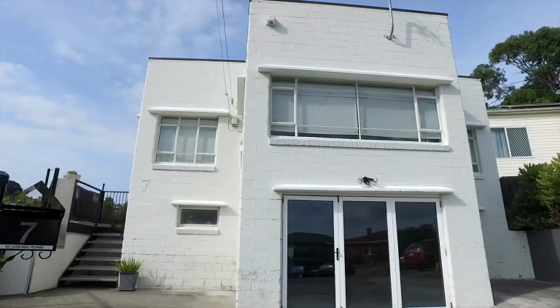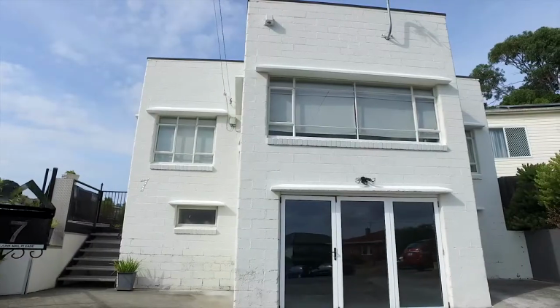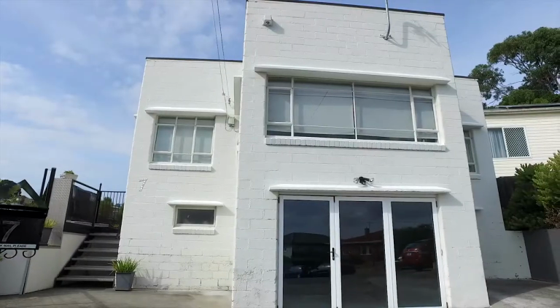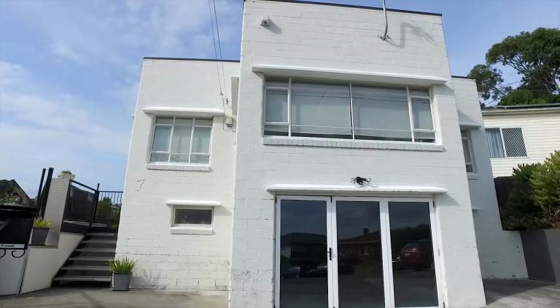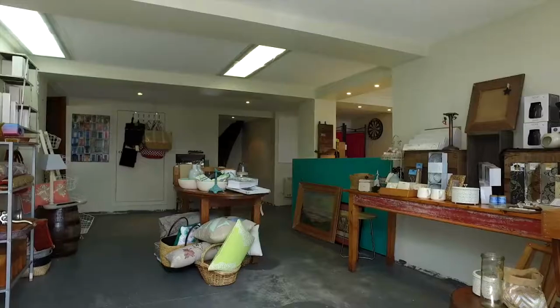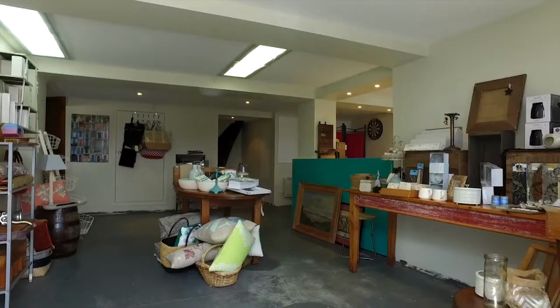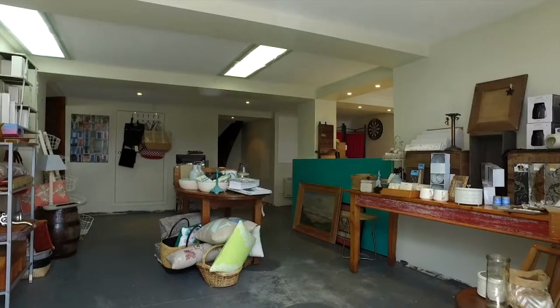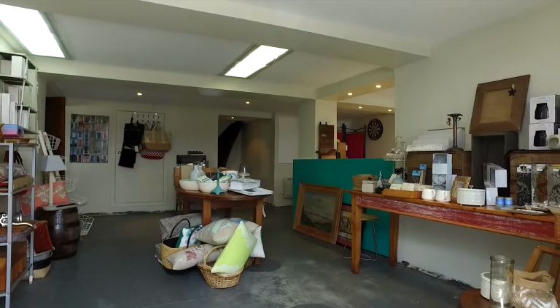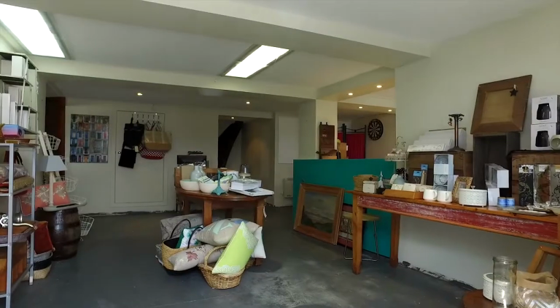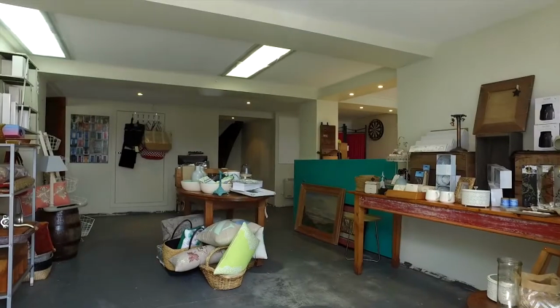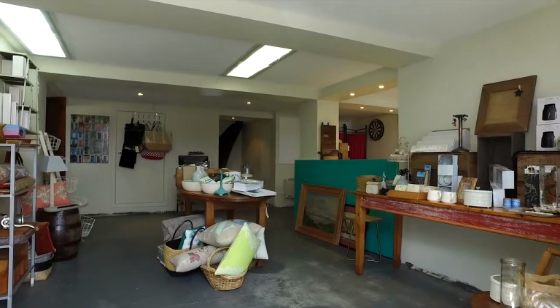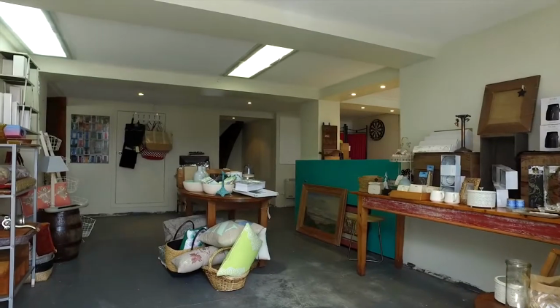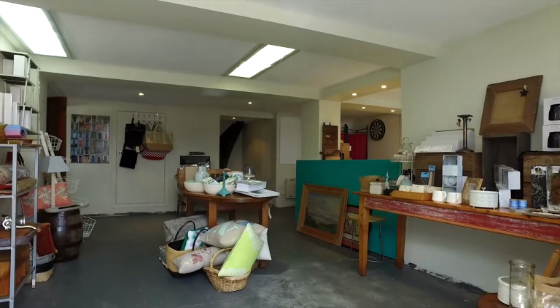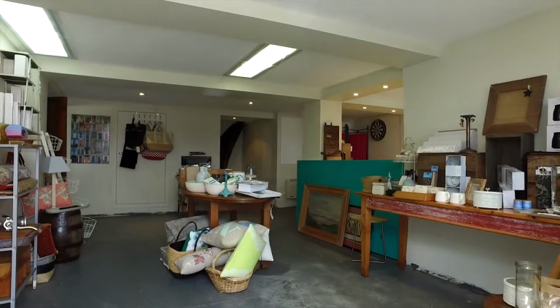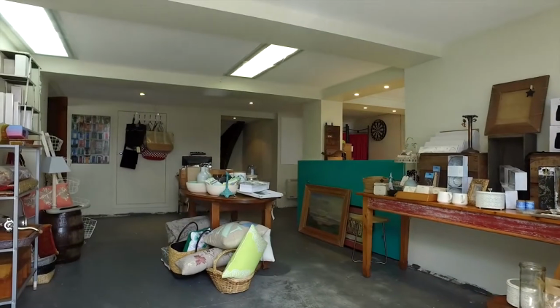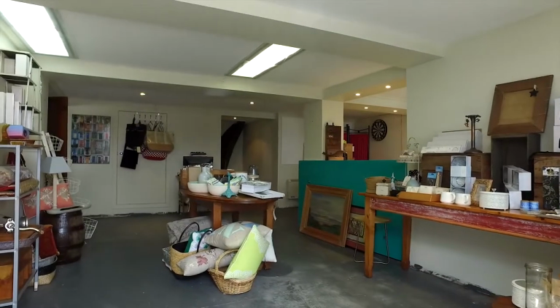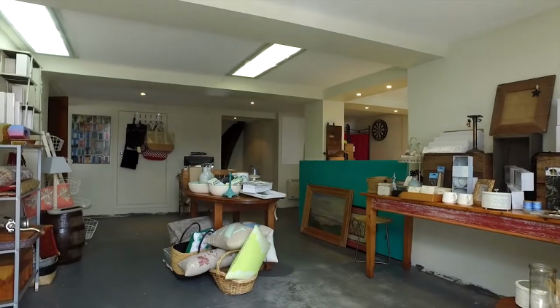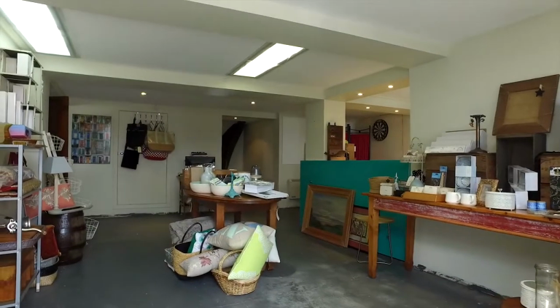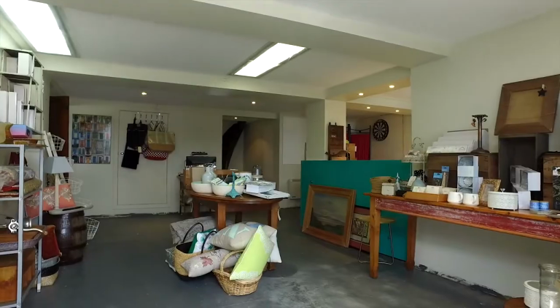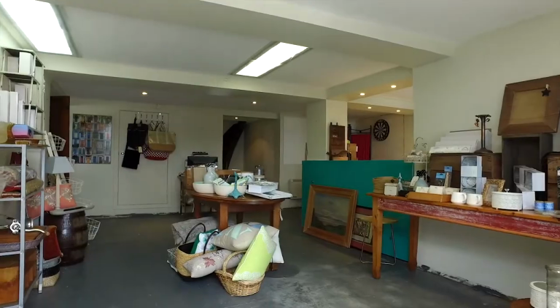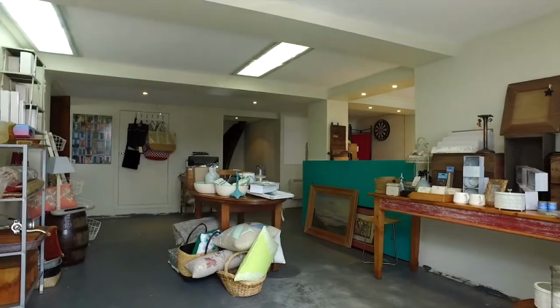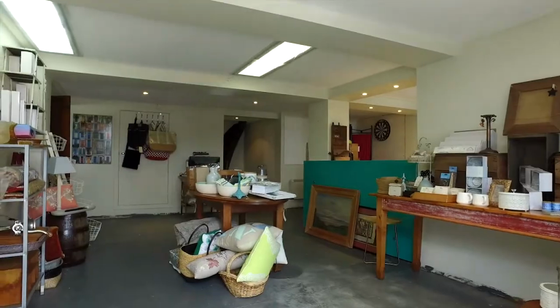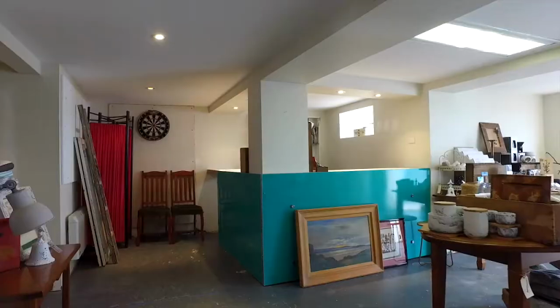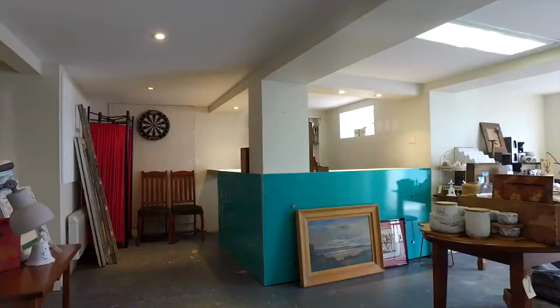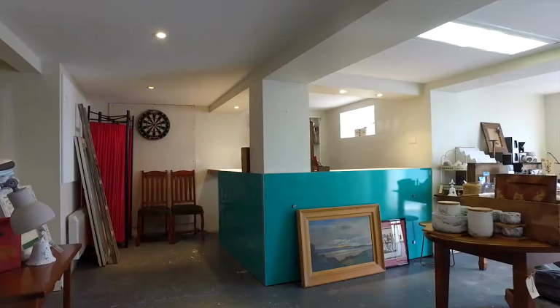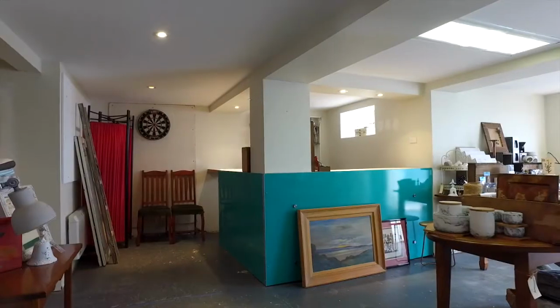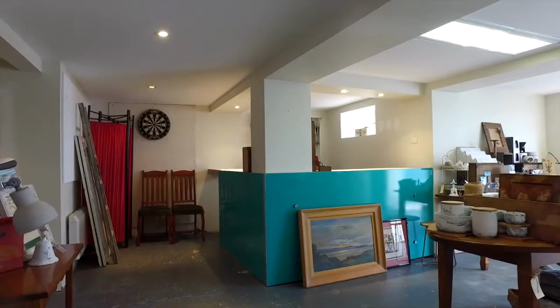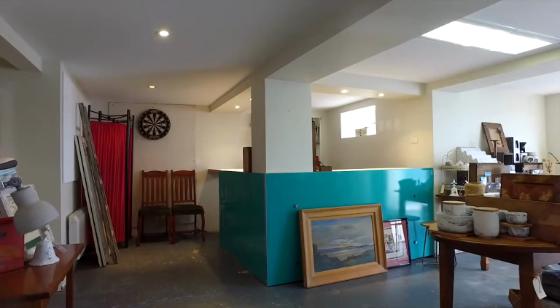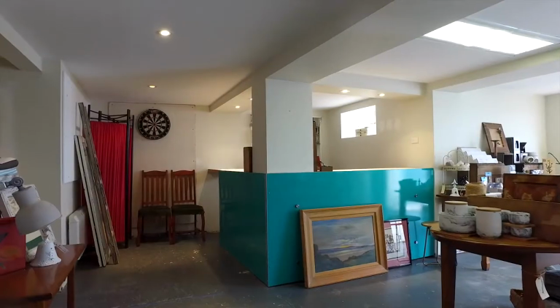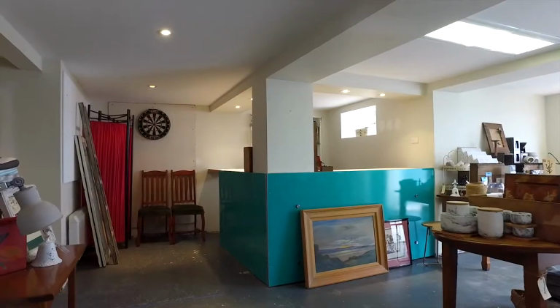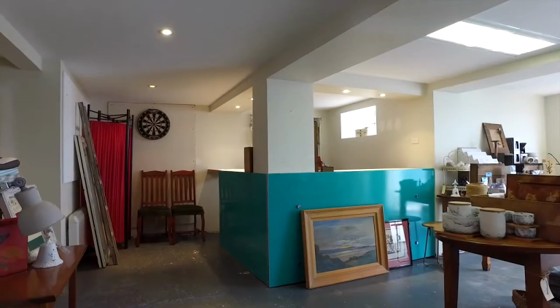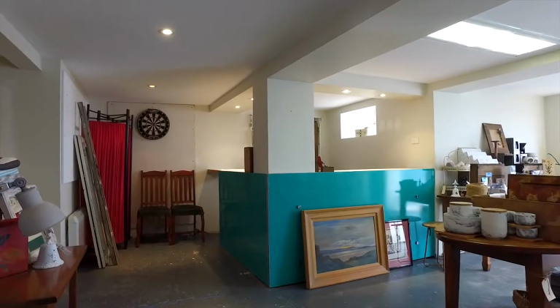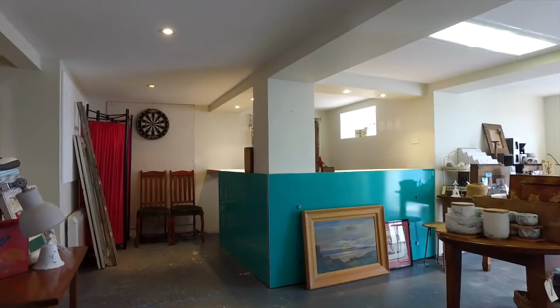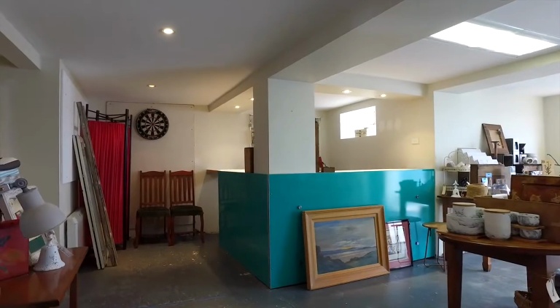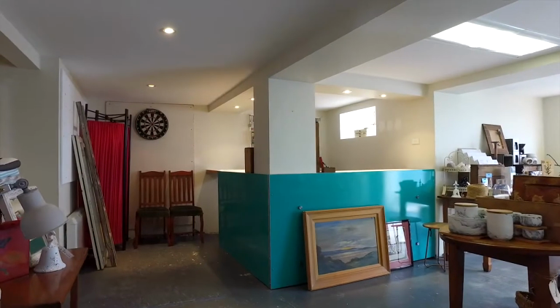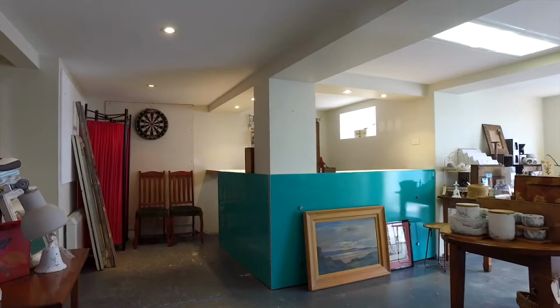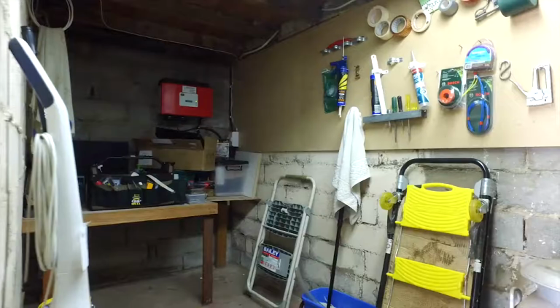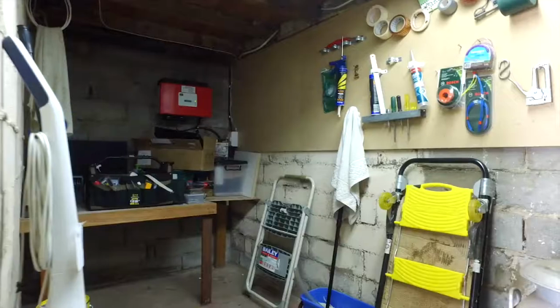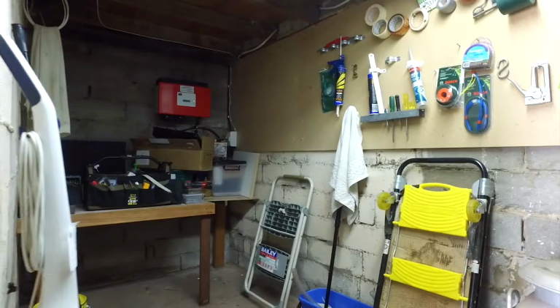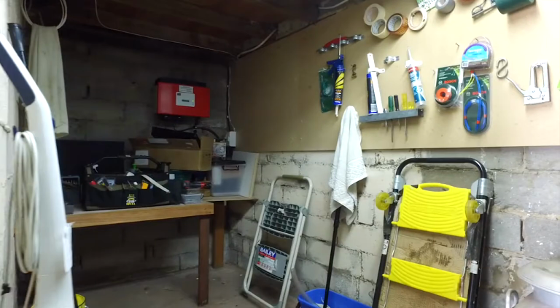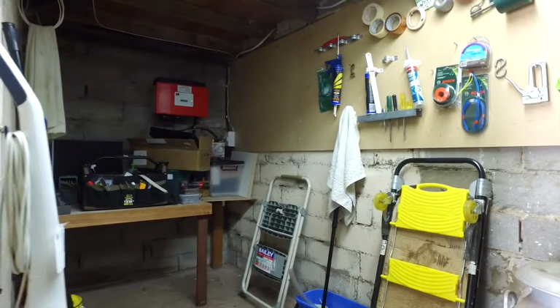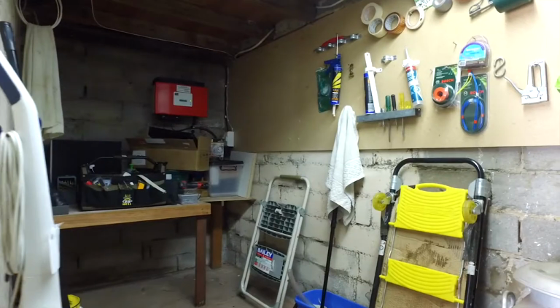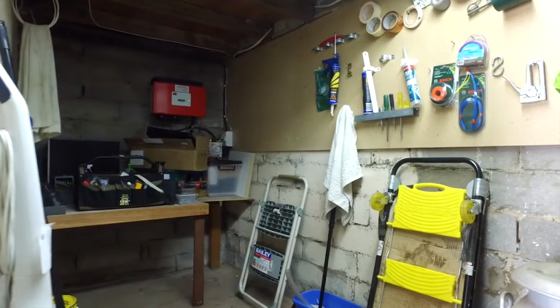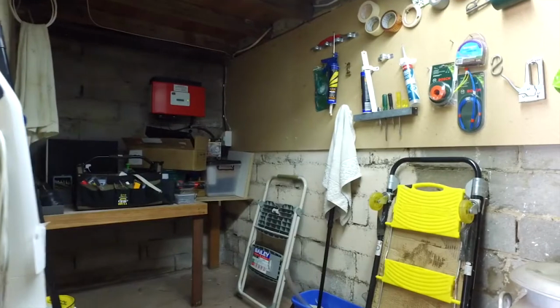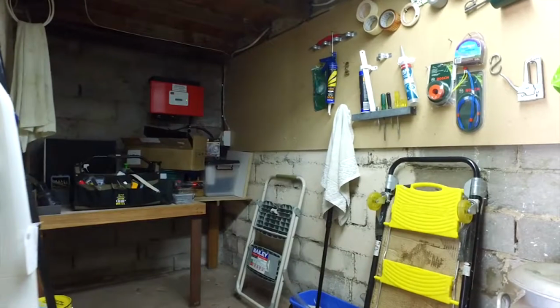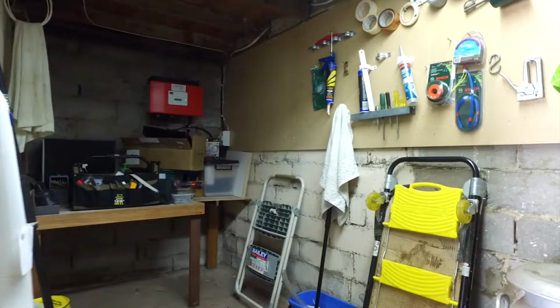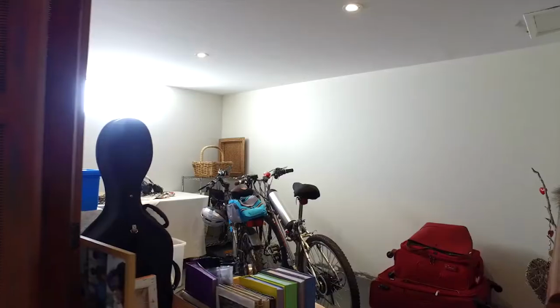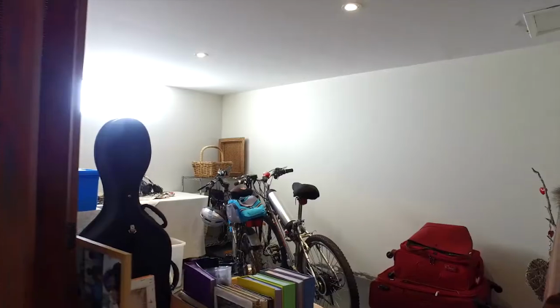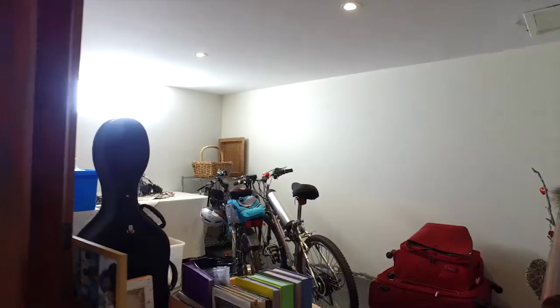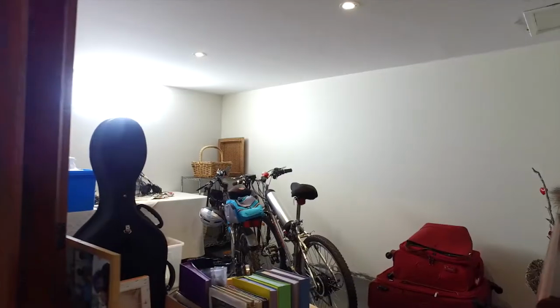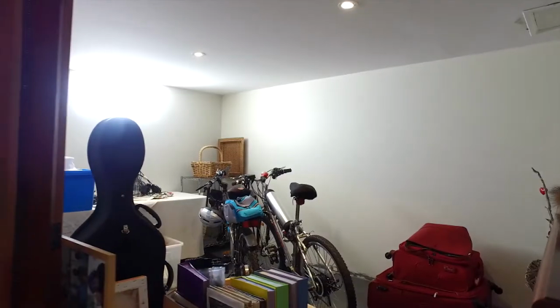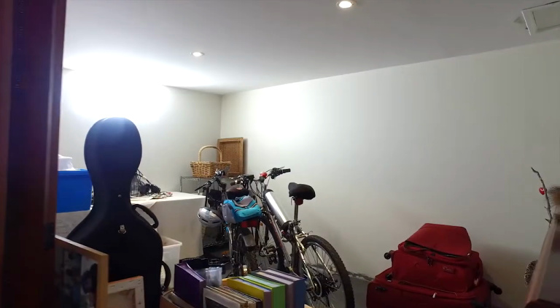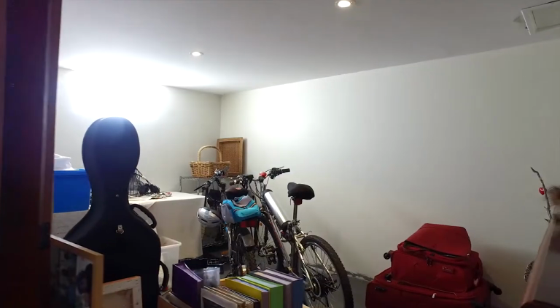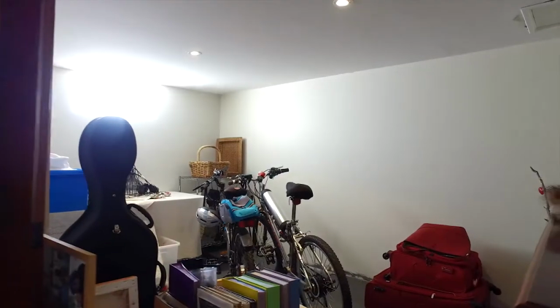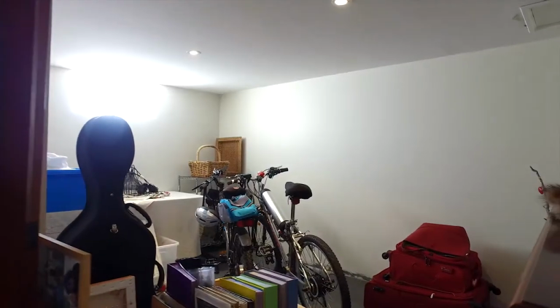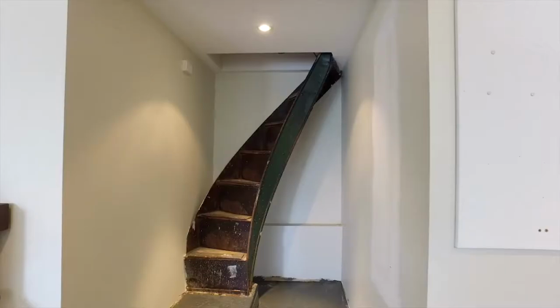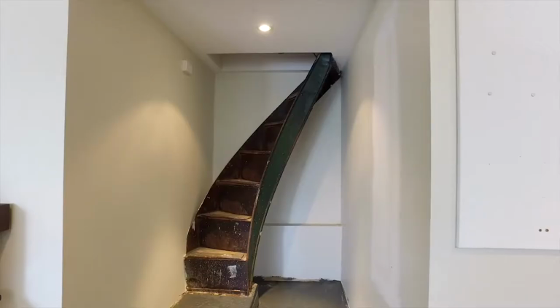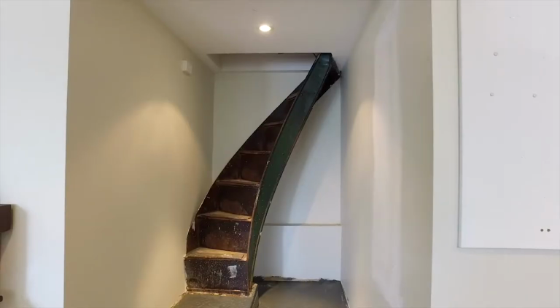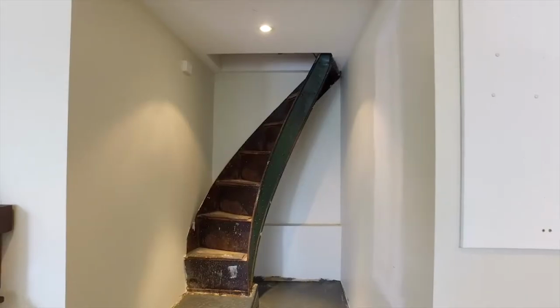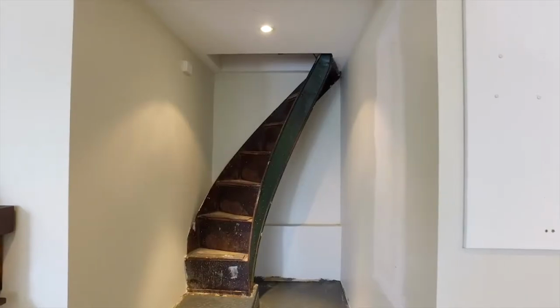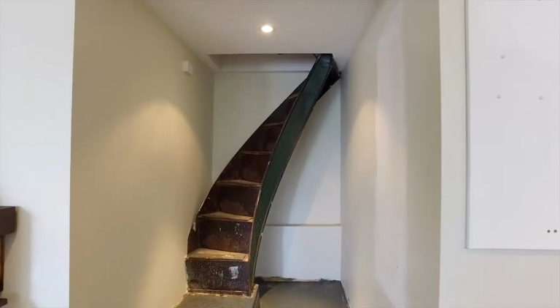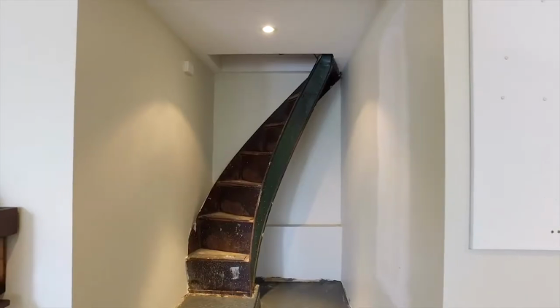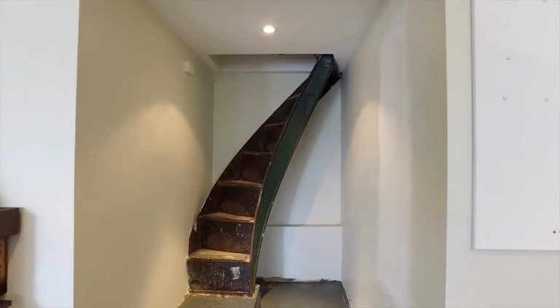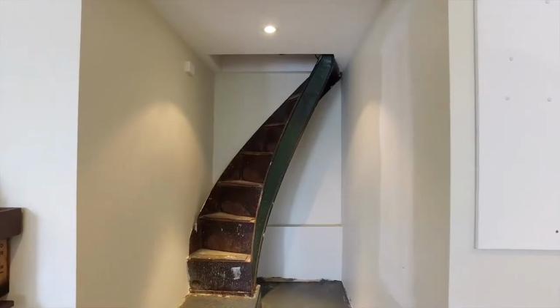Downstairs we've got the perfect size utility room for the hobbyist or an extended family member to stay over.